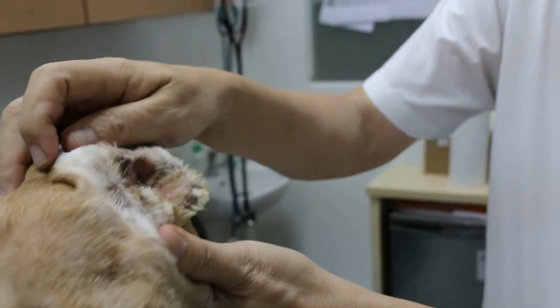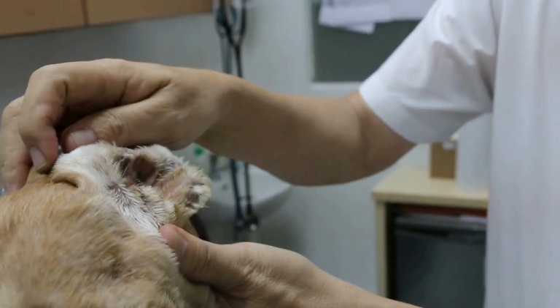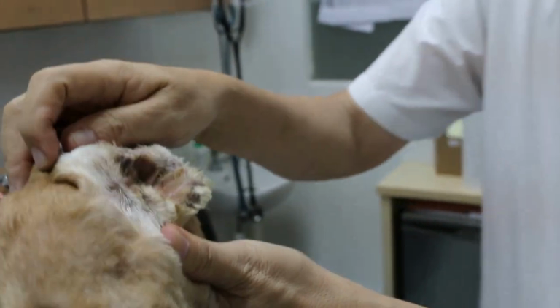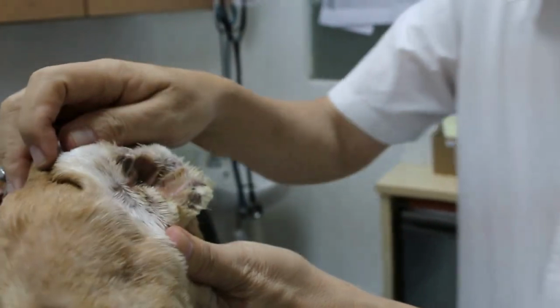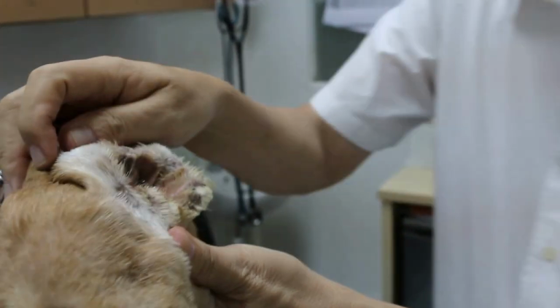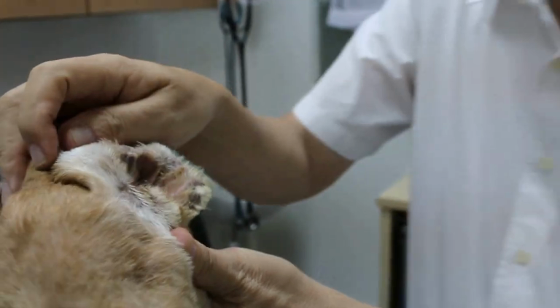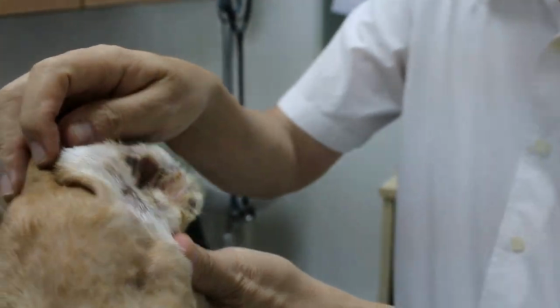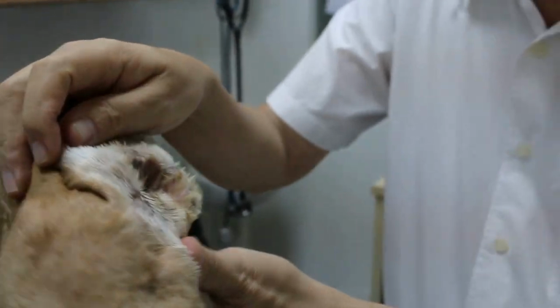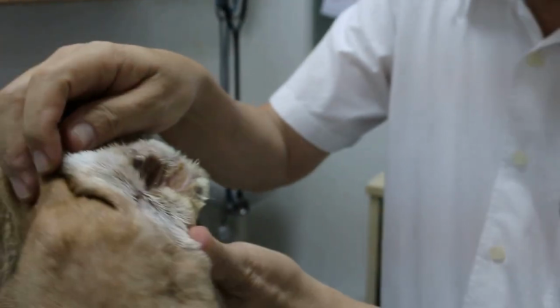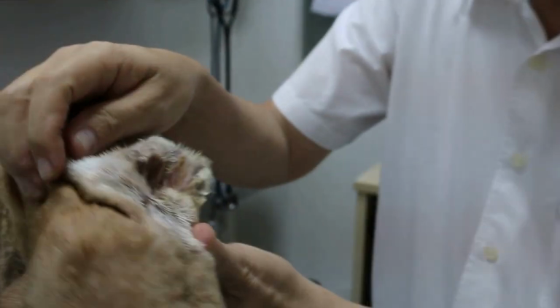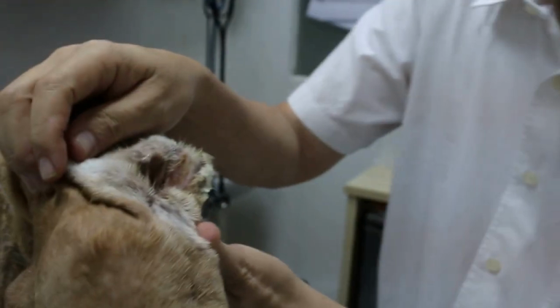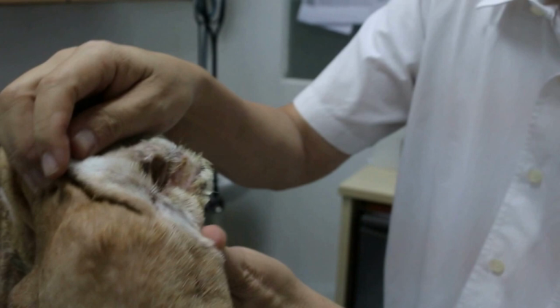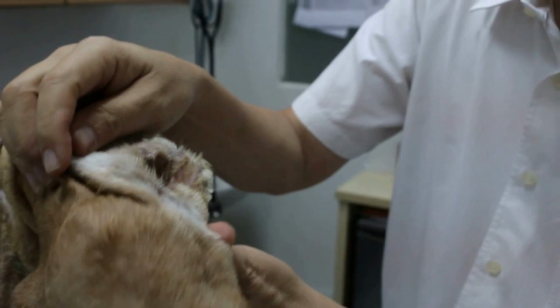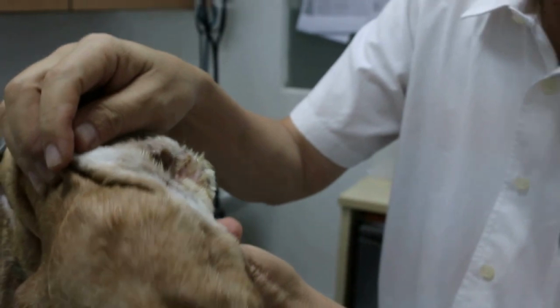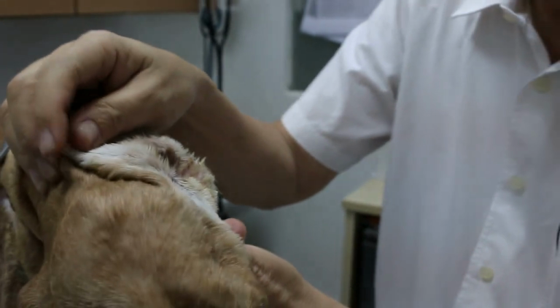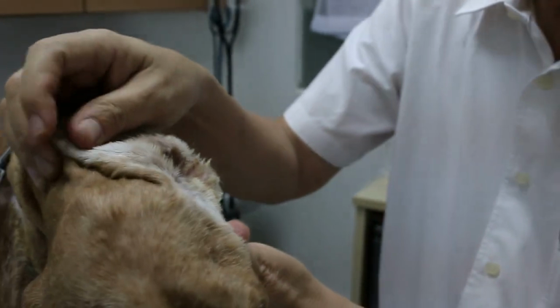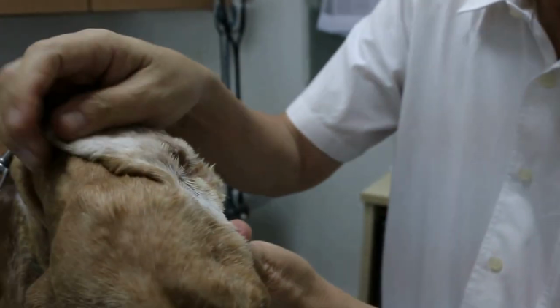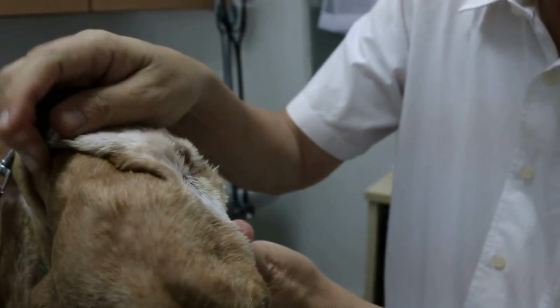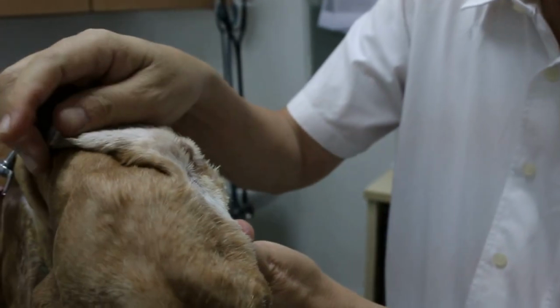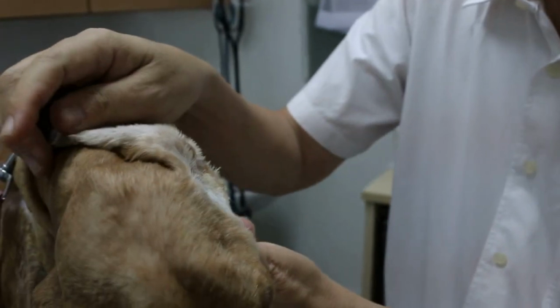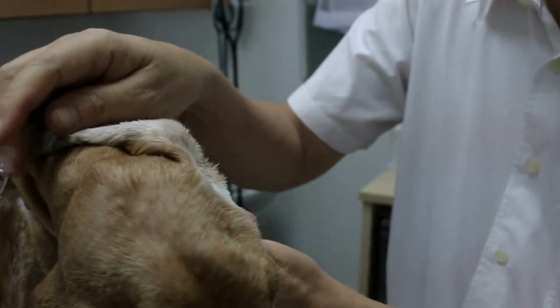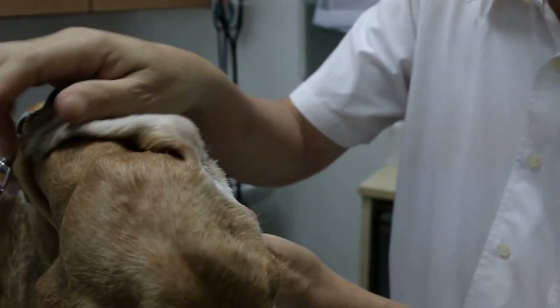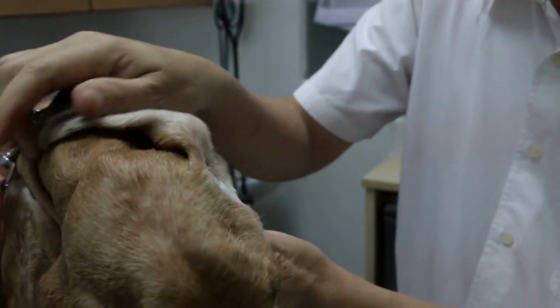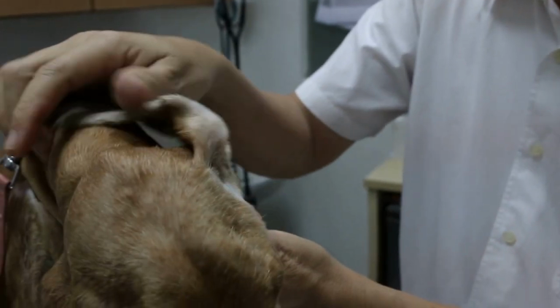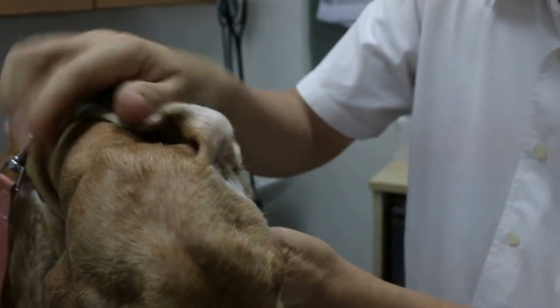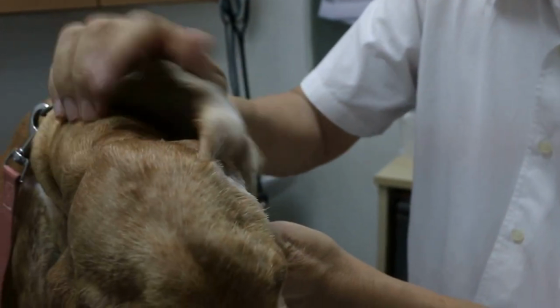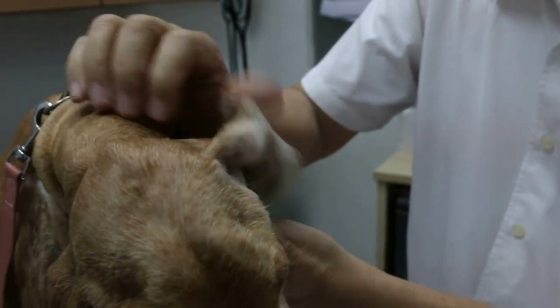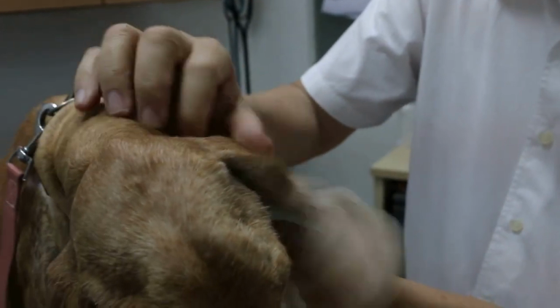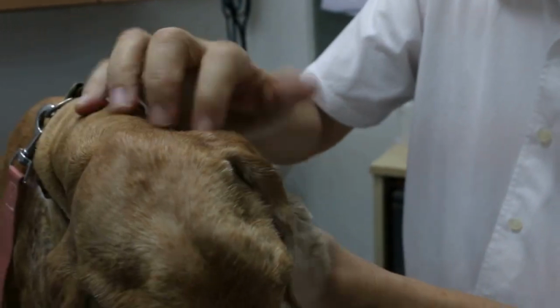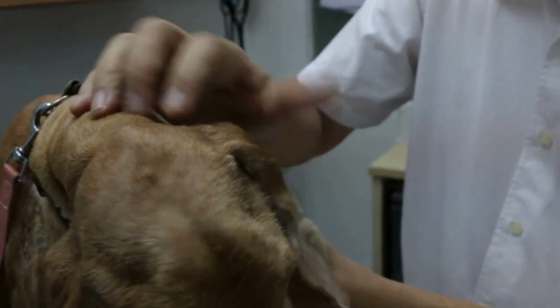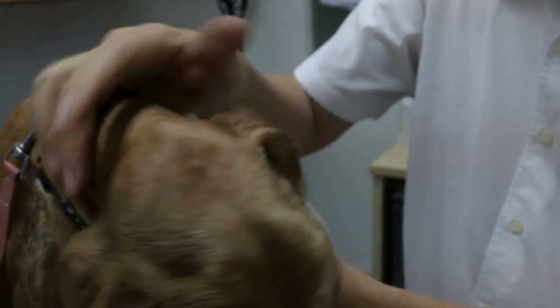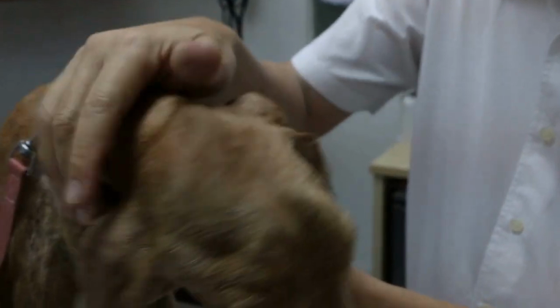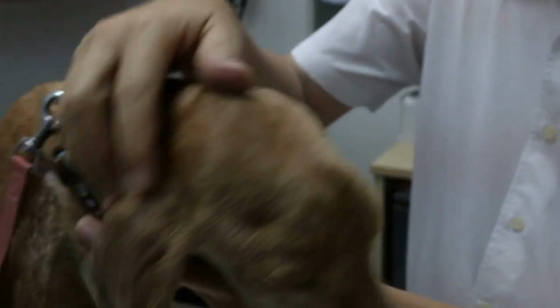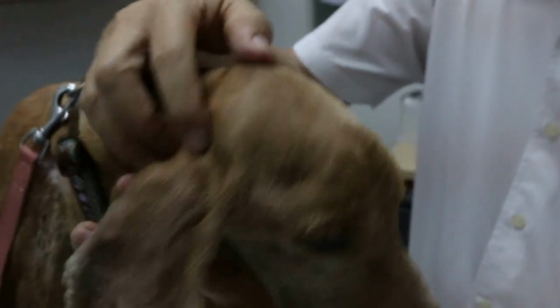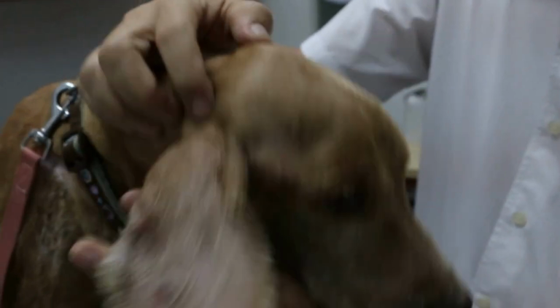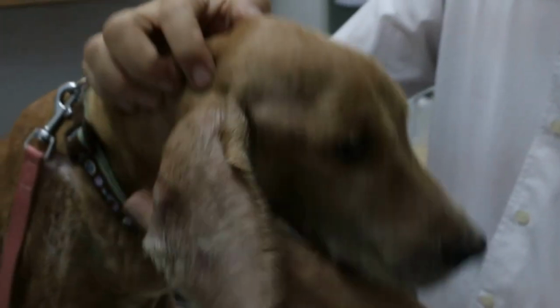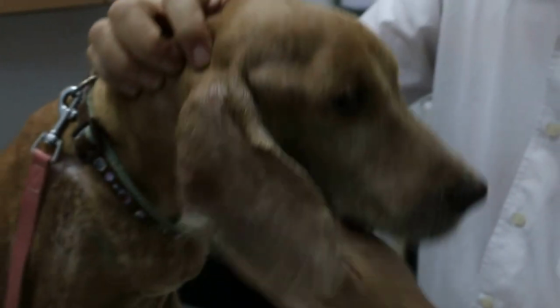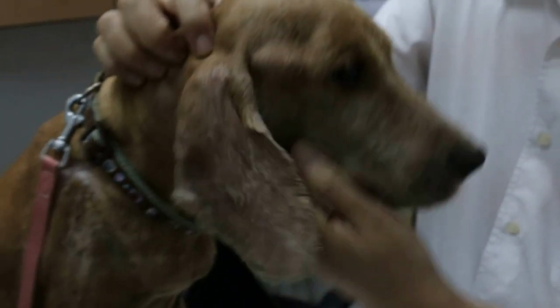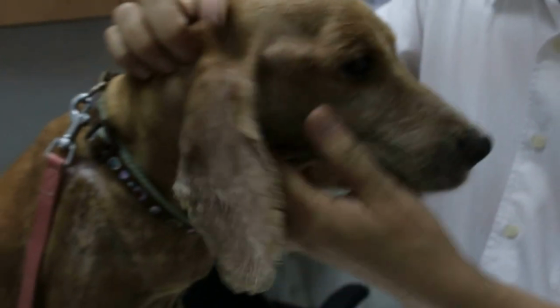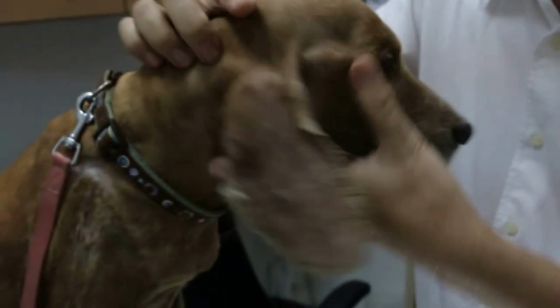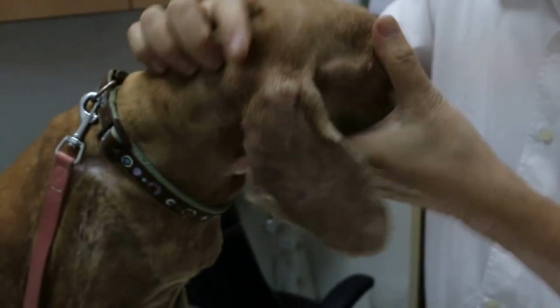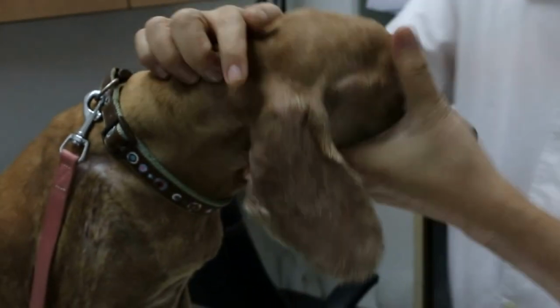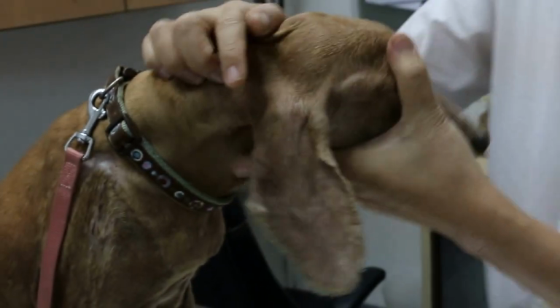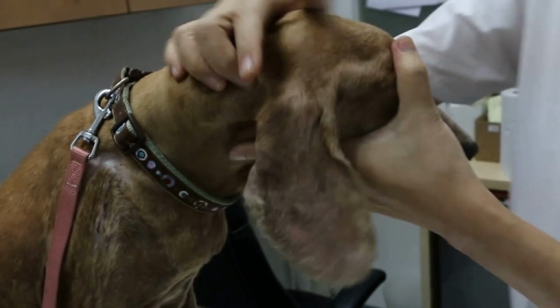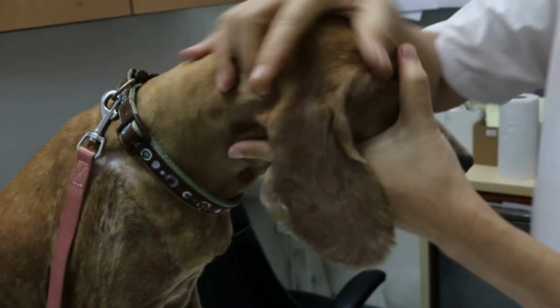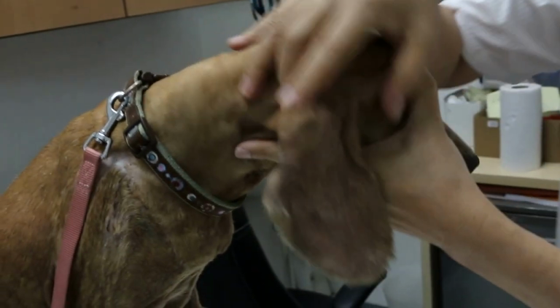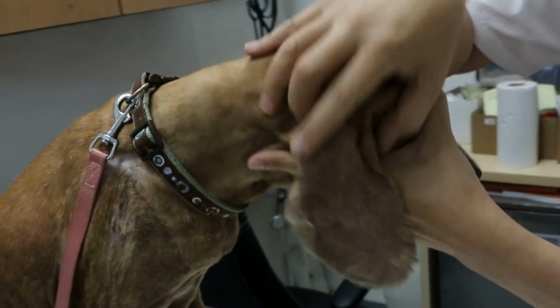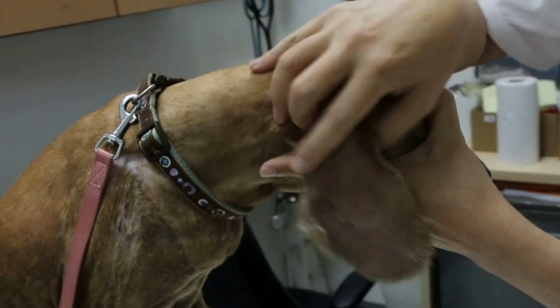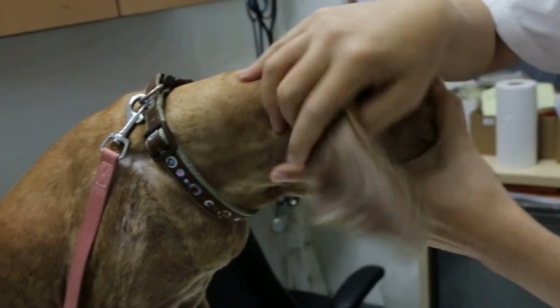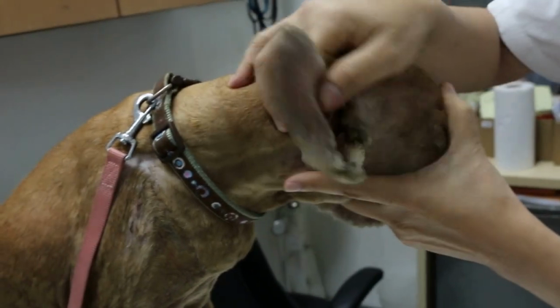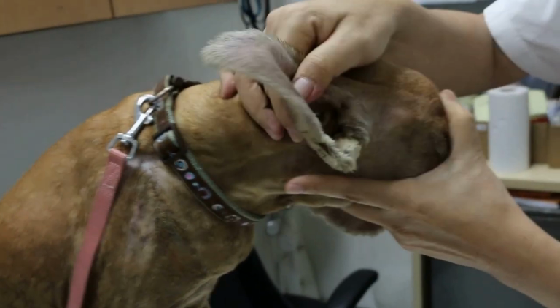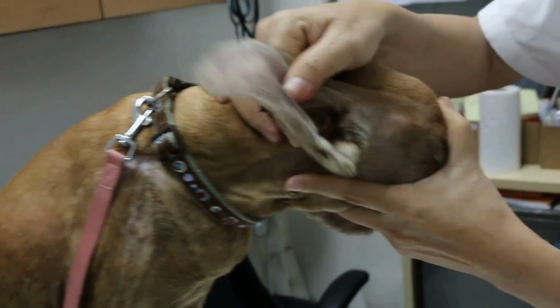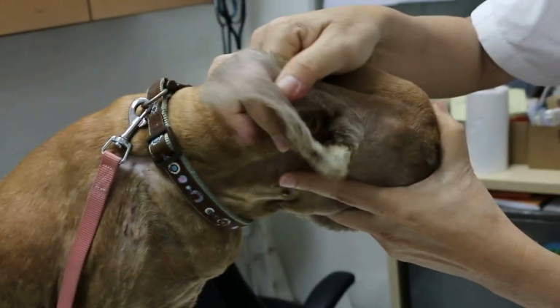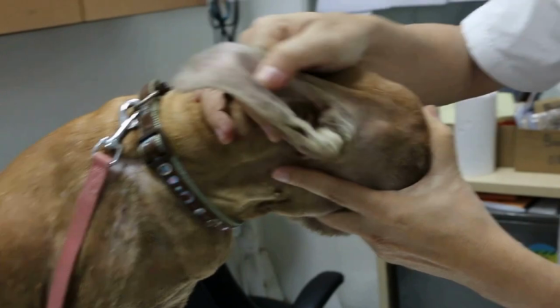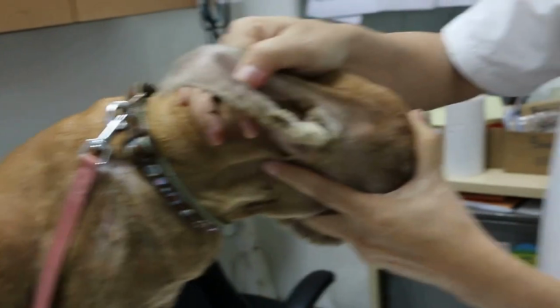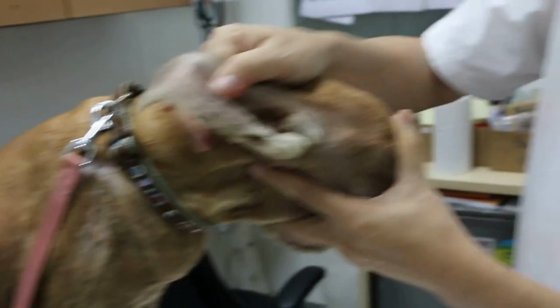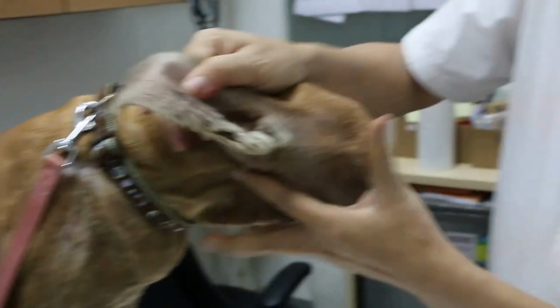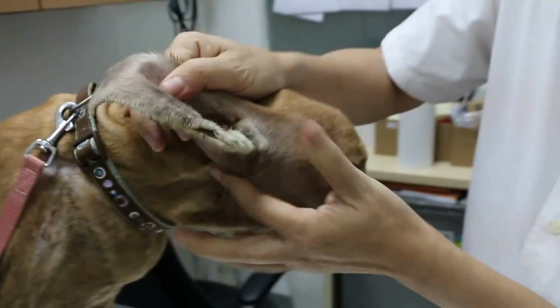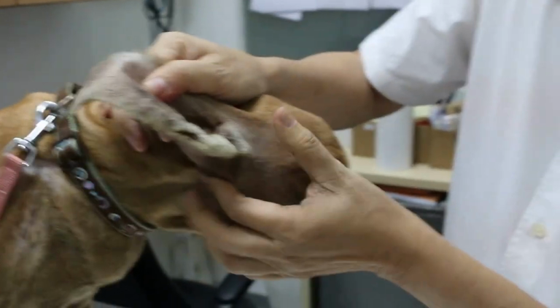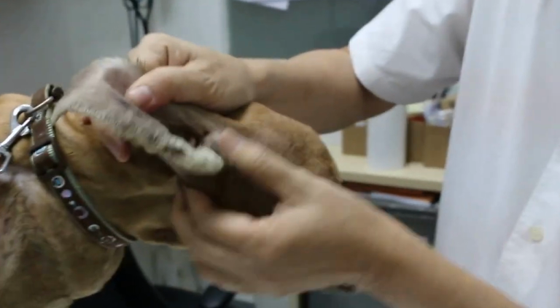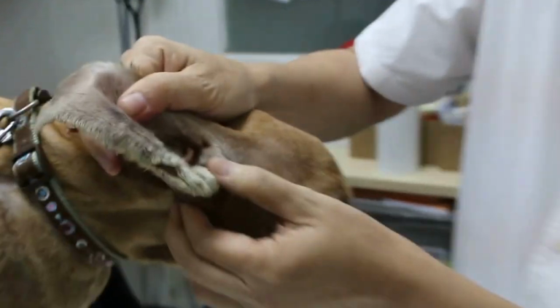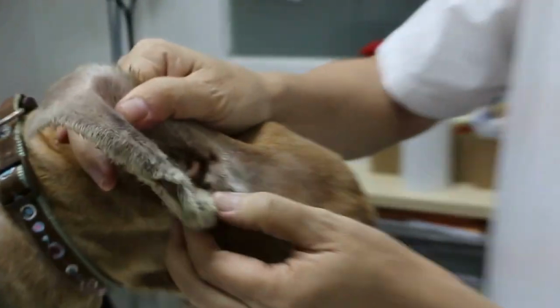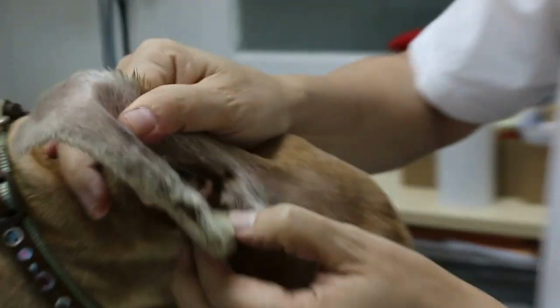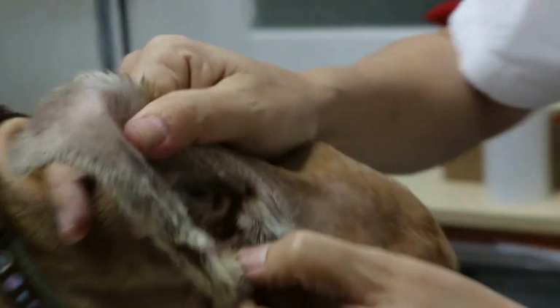It smells like vinegar. The owner left the dog with some relatives or friends and they didn't take care of it.